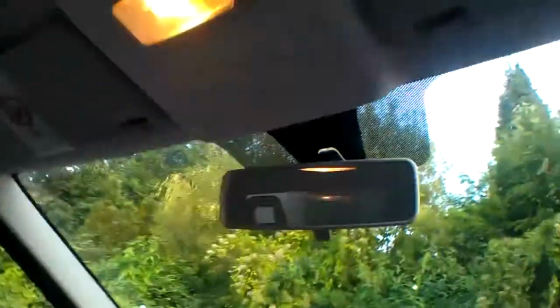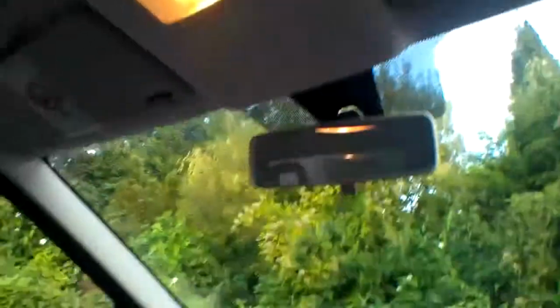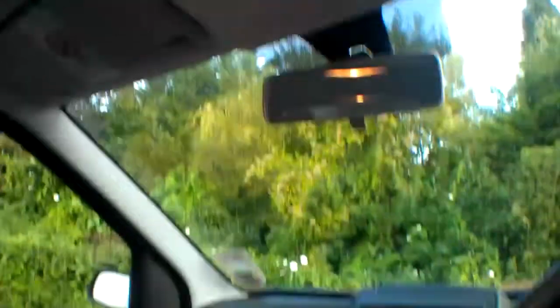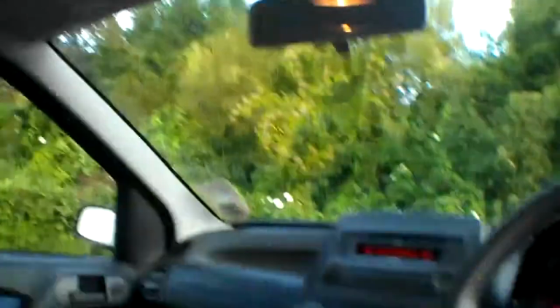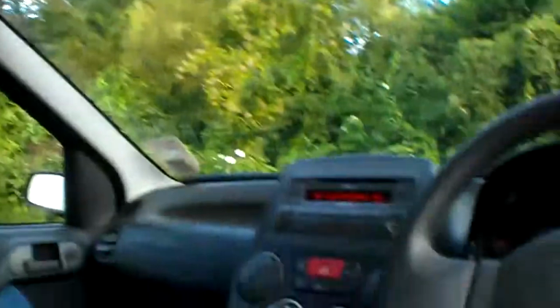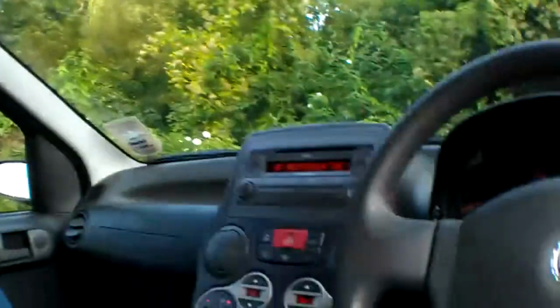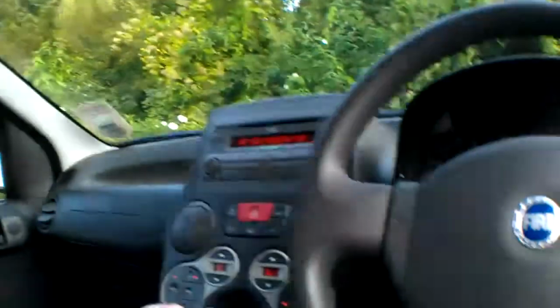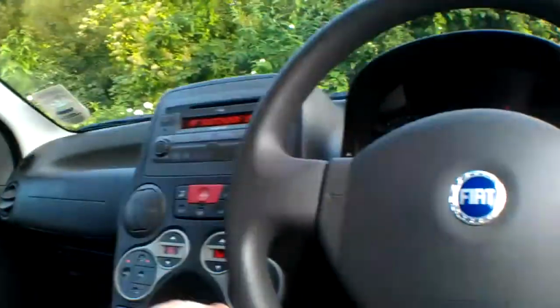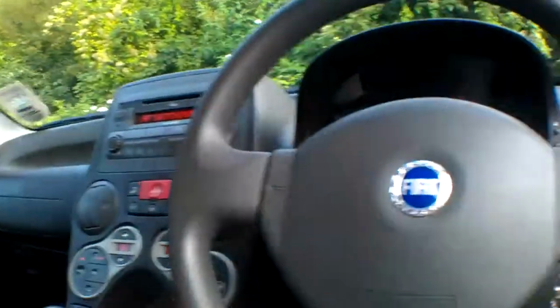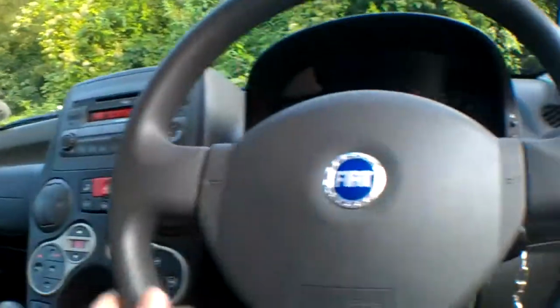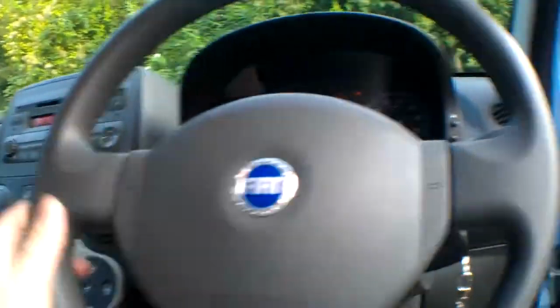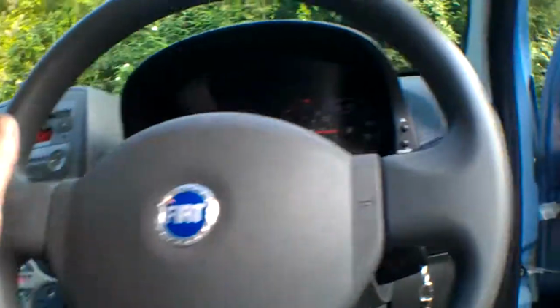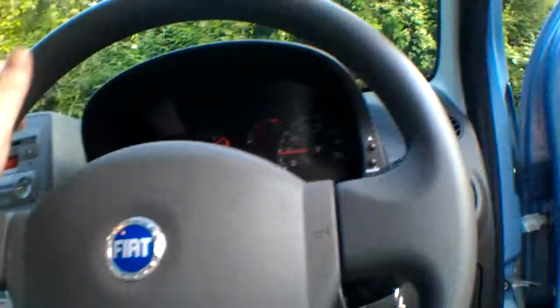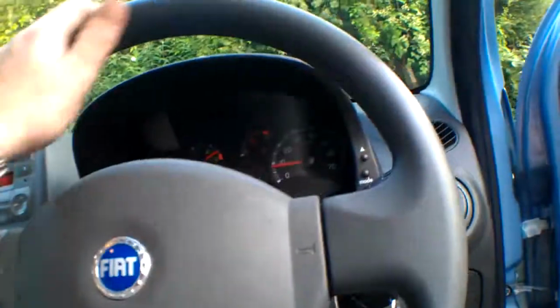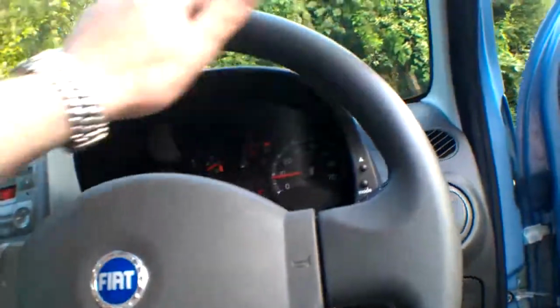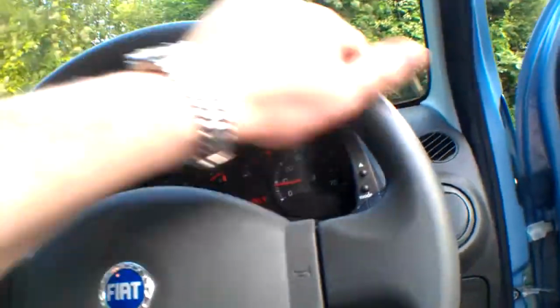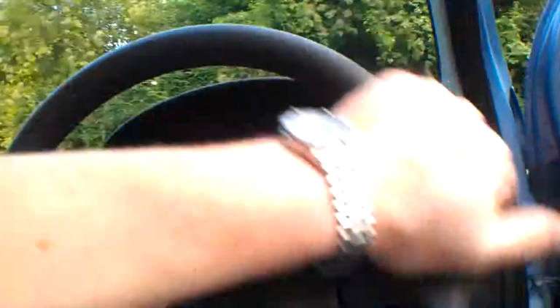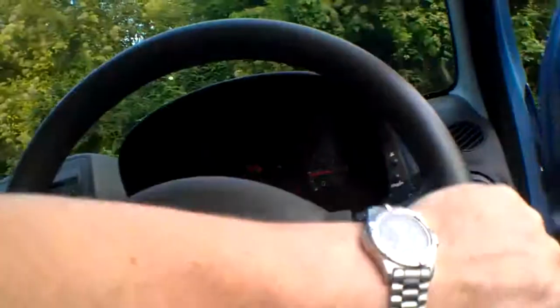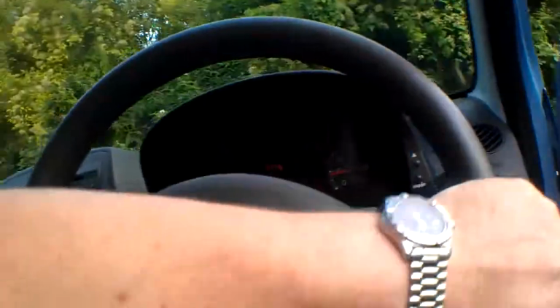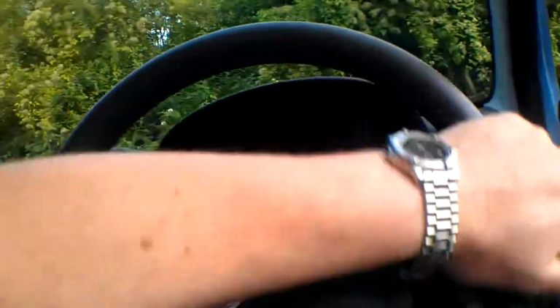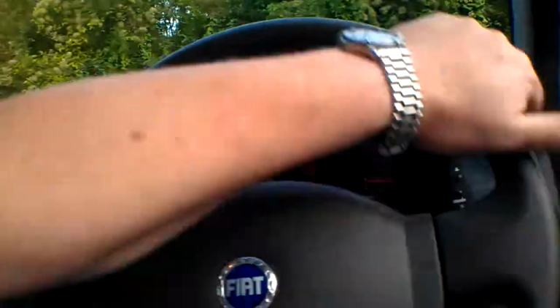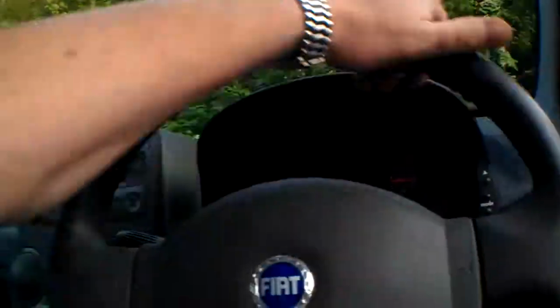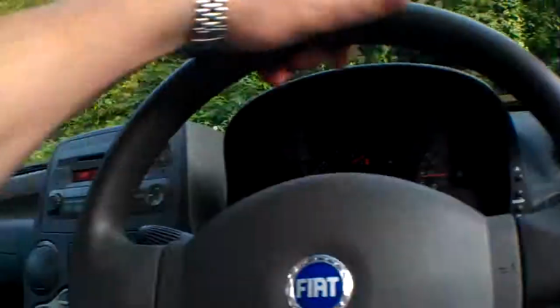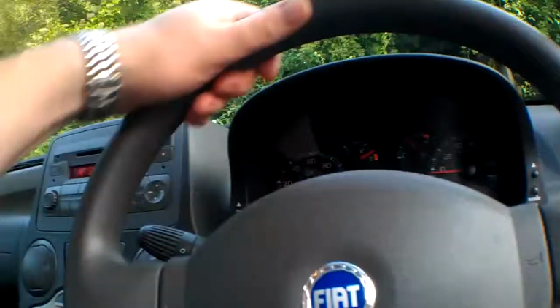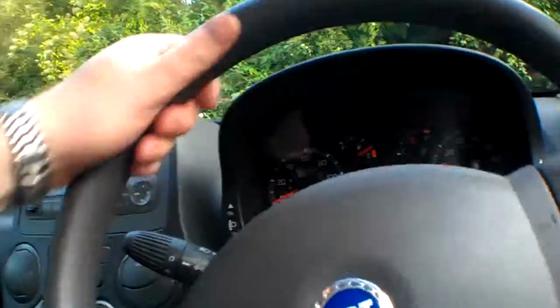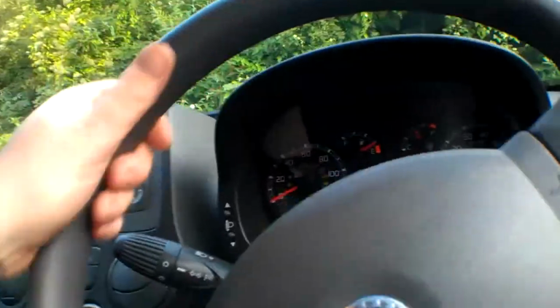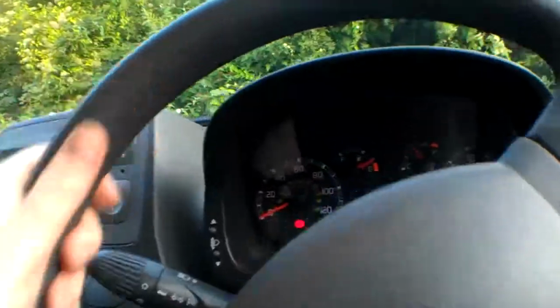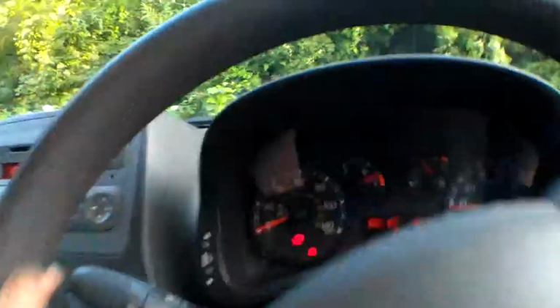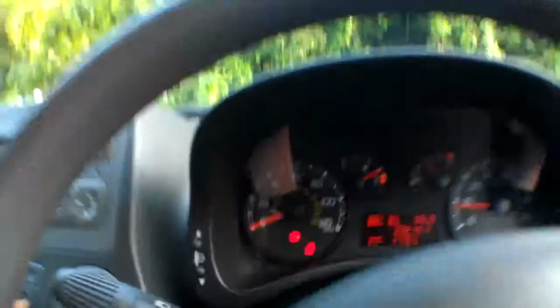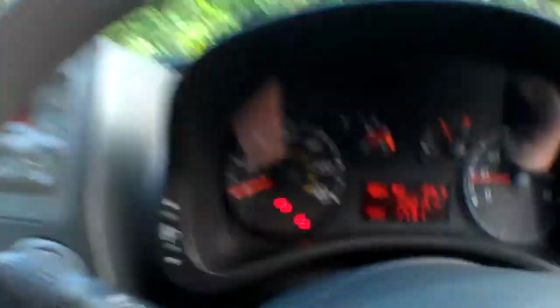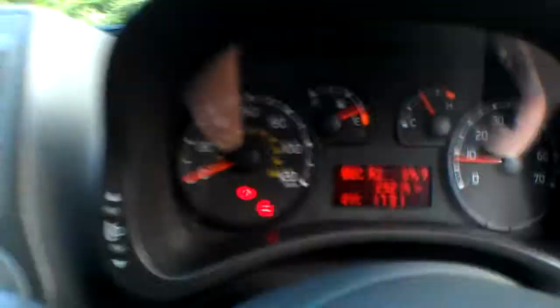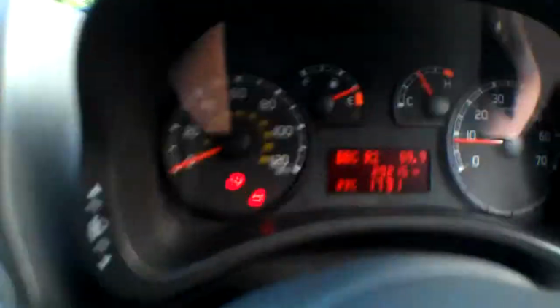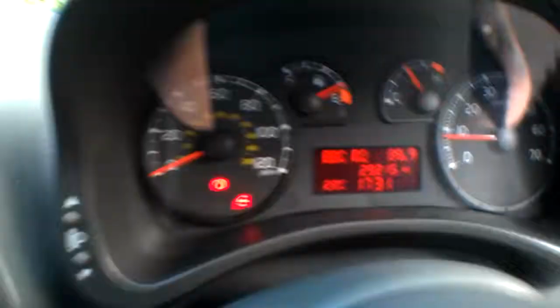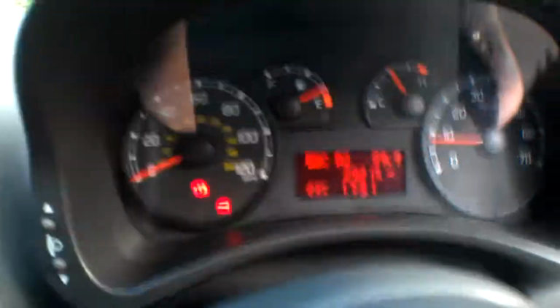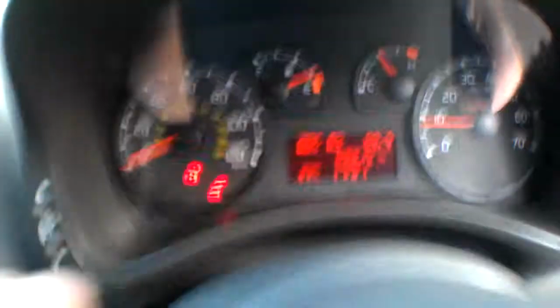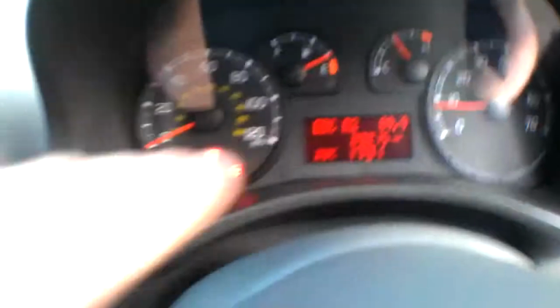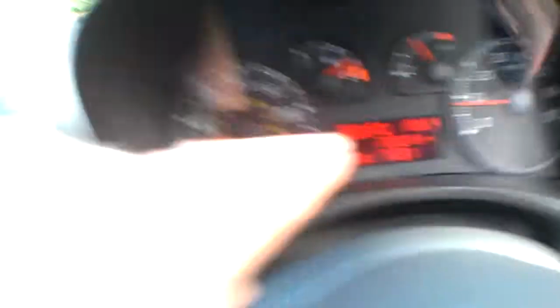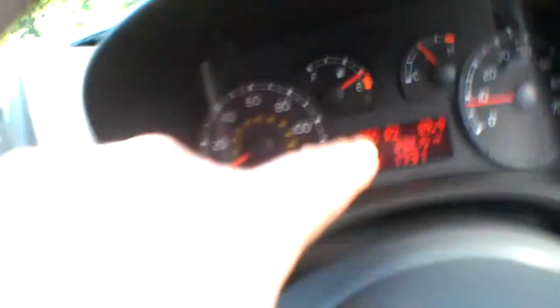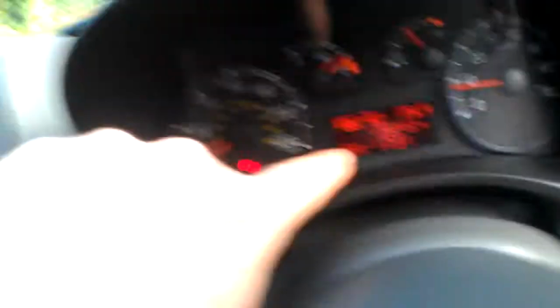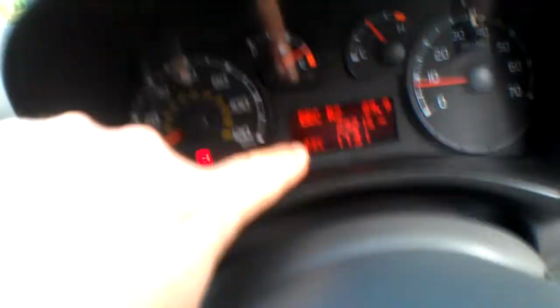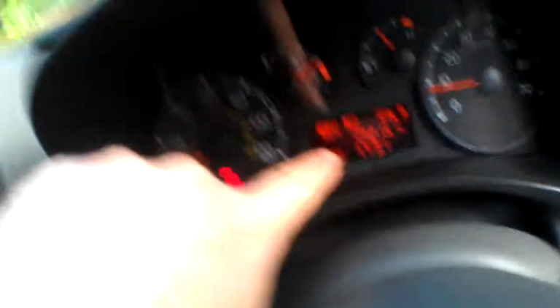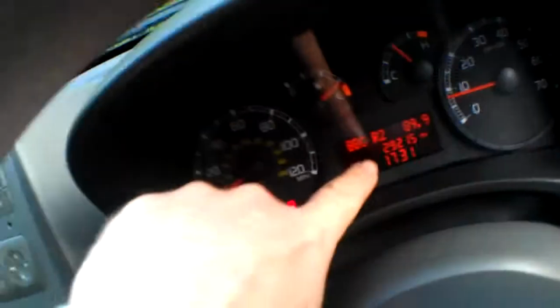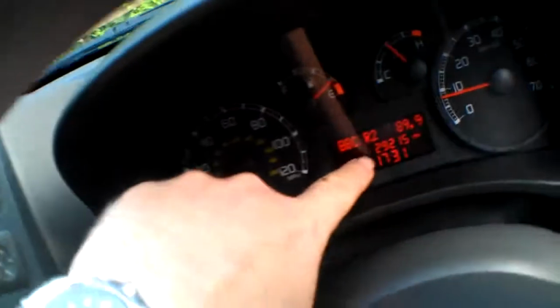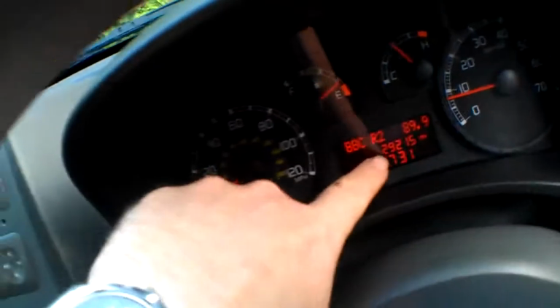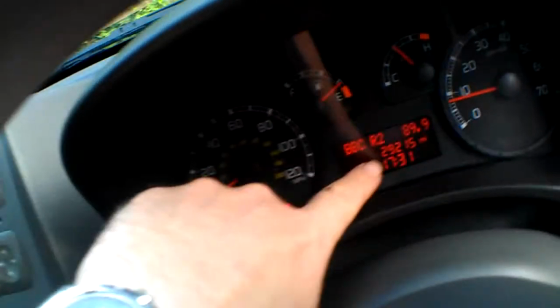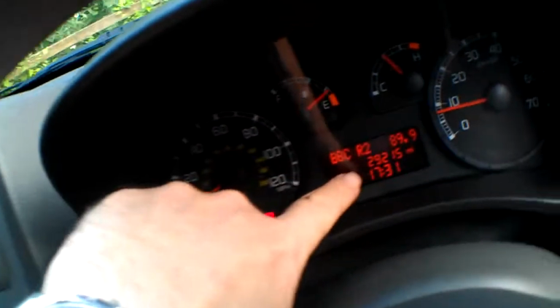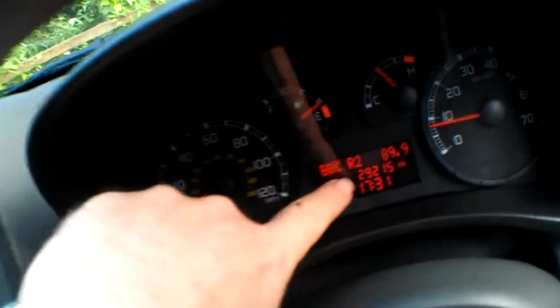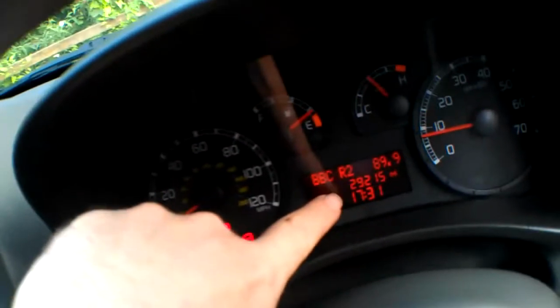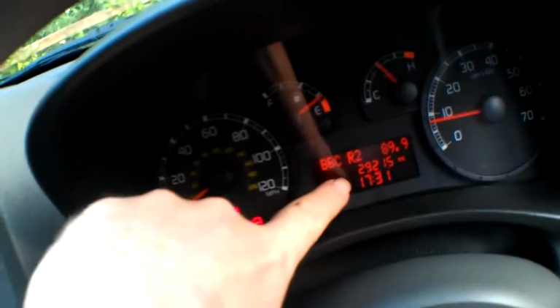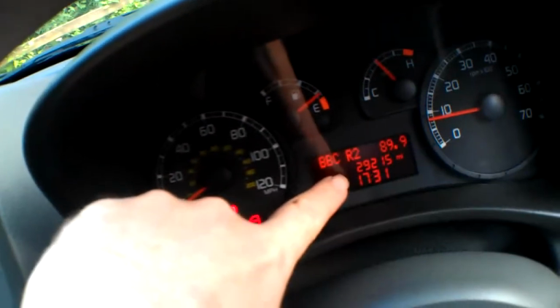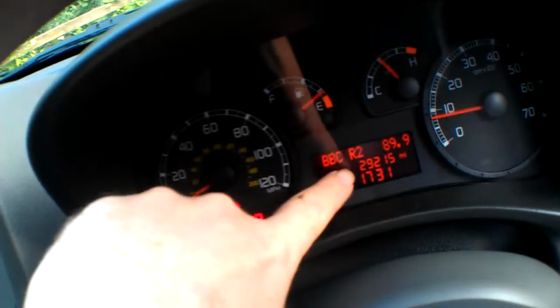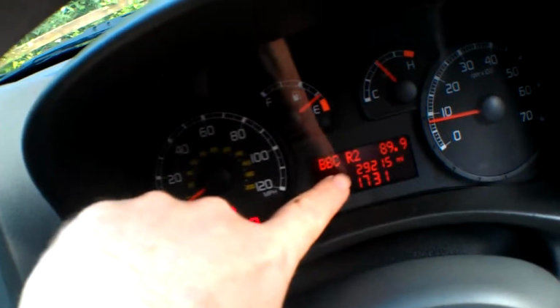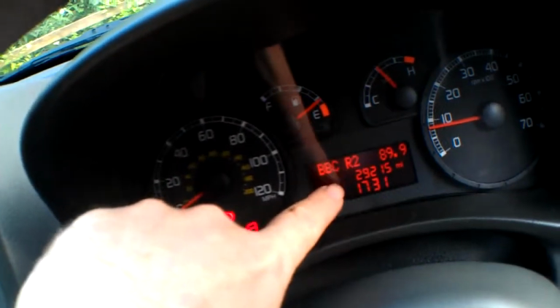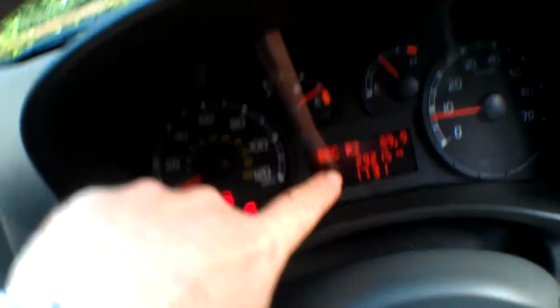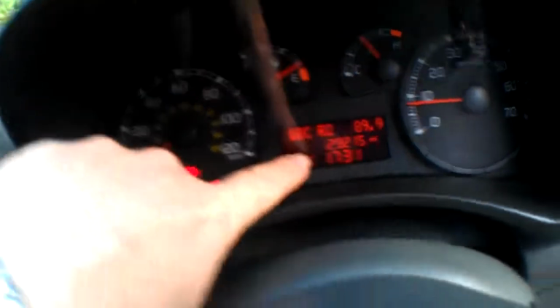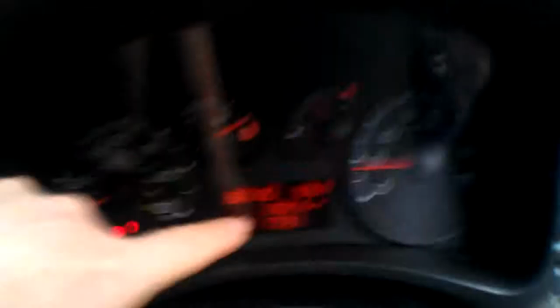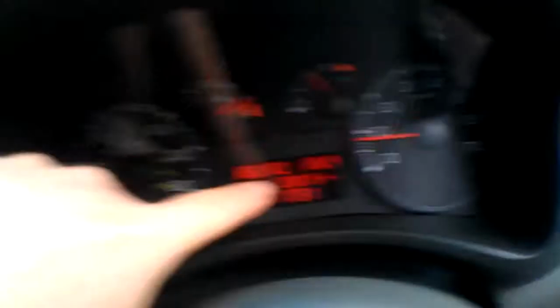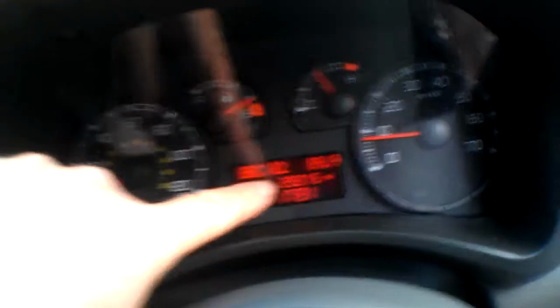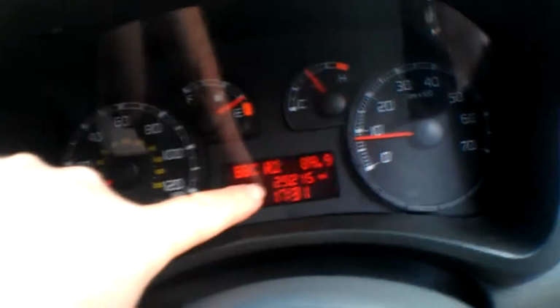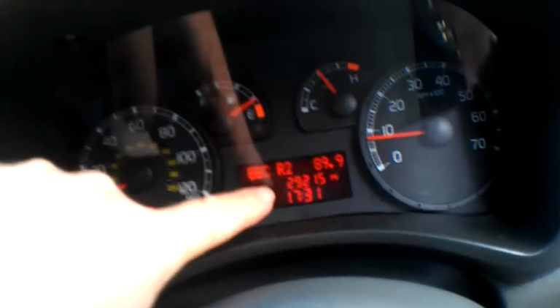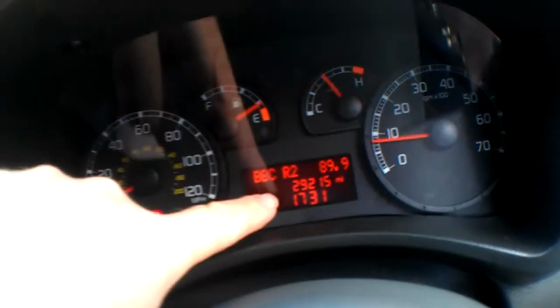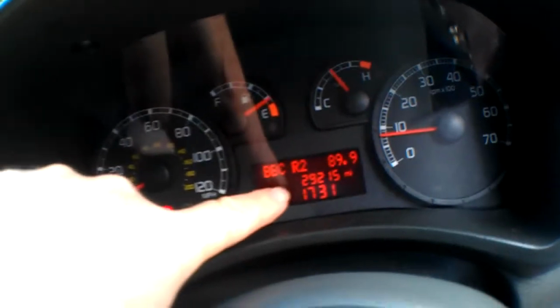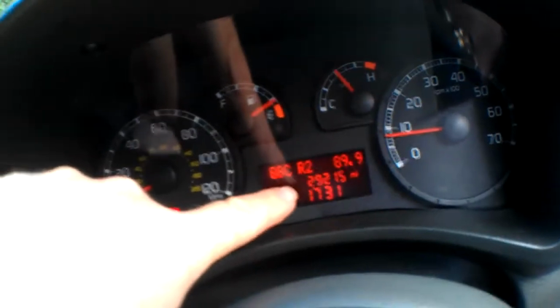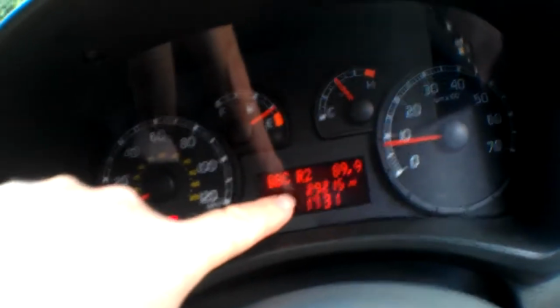Internal courtesy light. Very little wear to the steering wheel, as you'd expect. Head-up display here — look, BBC Radio 2.